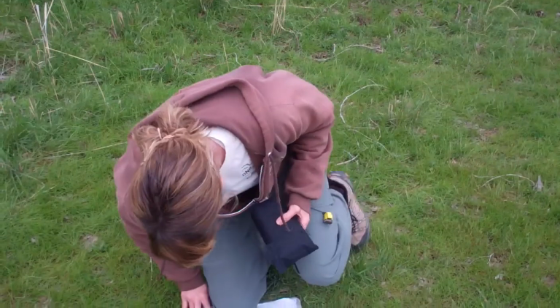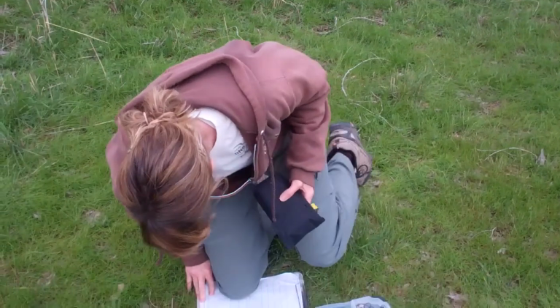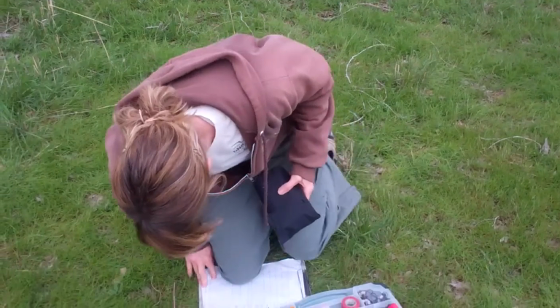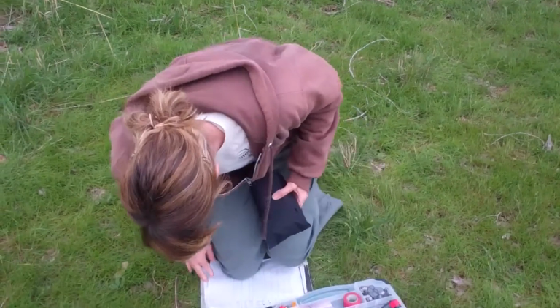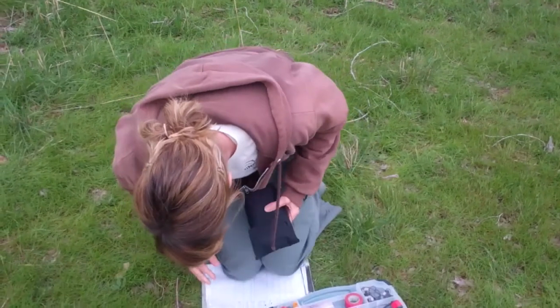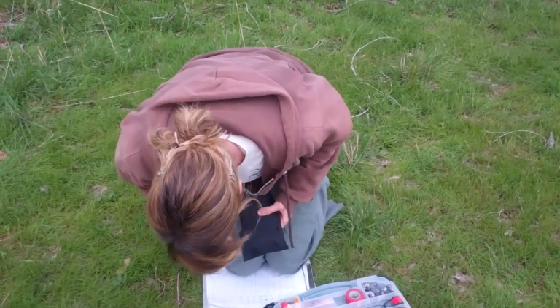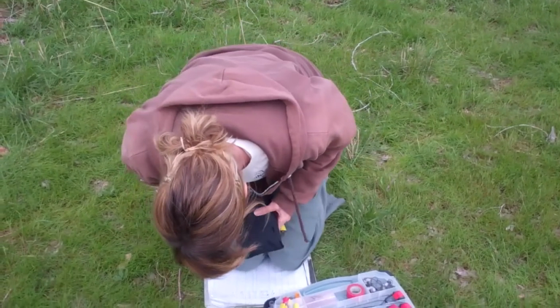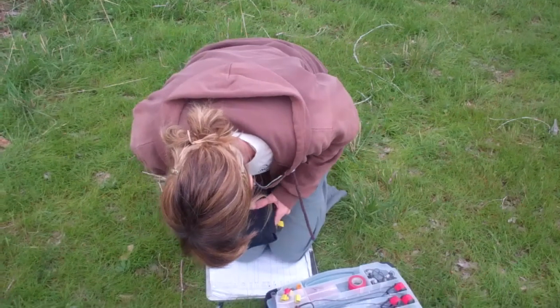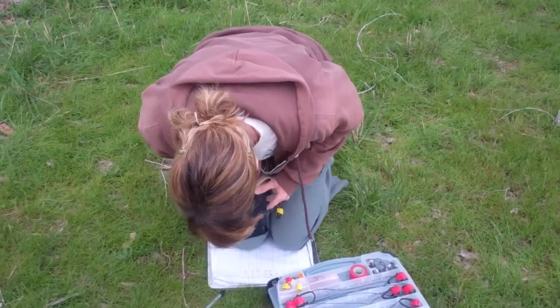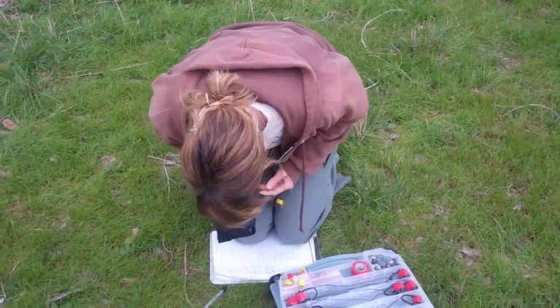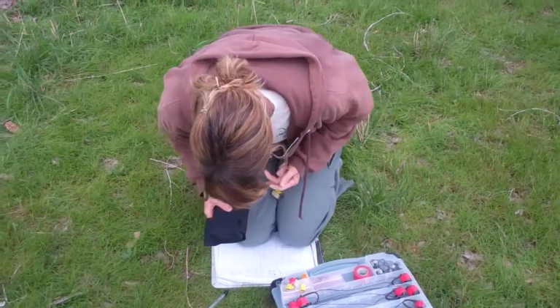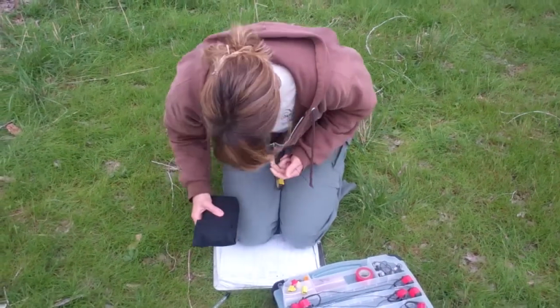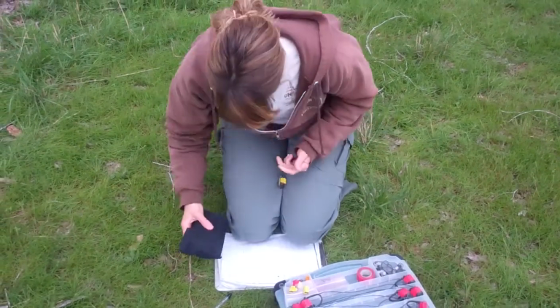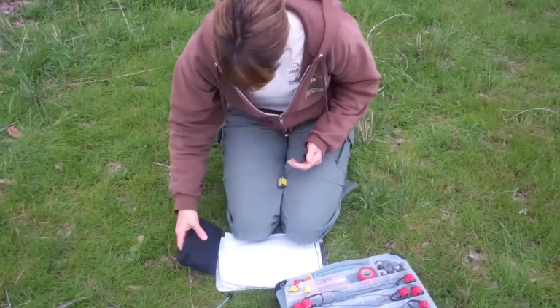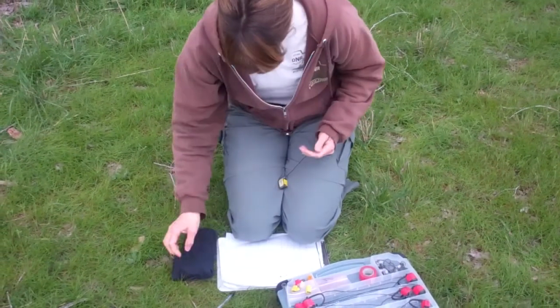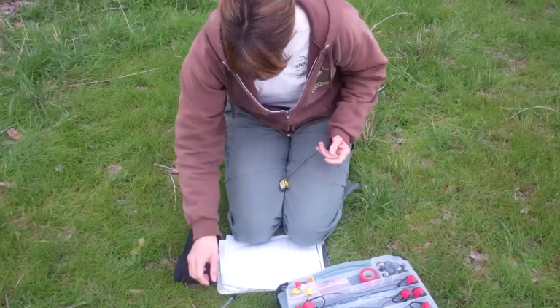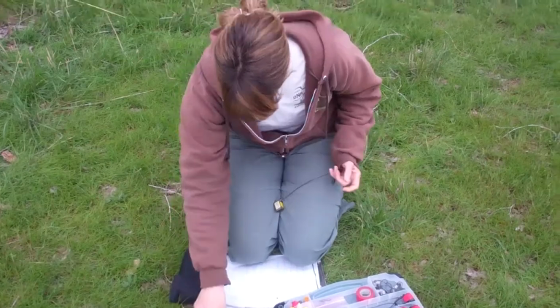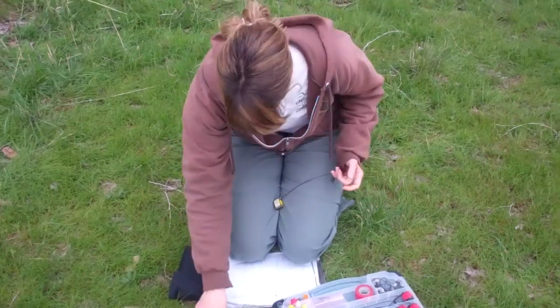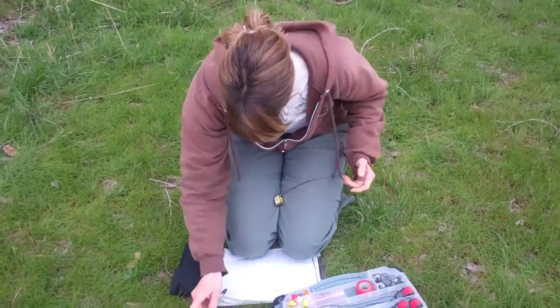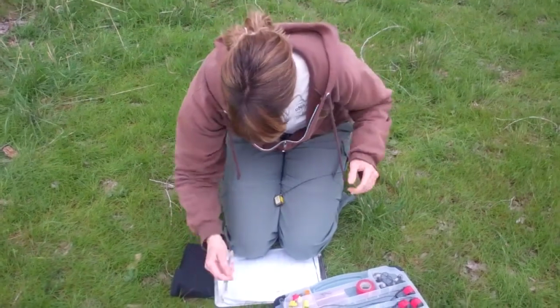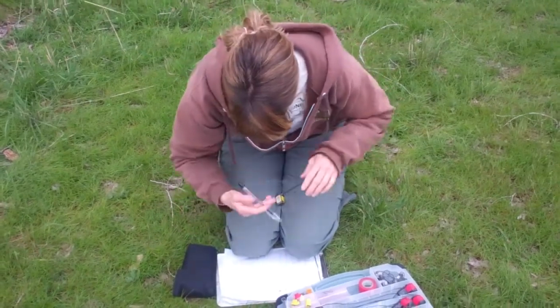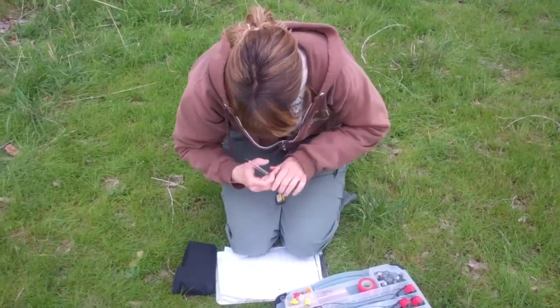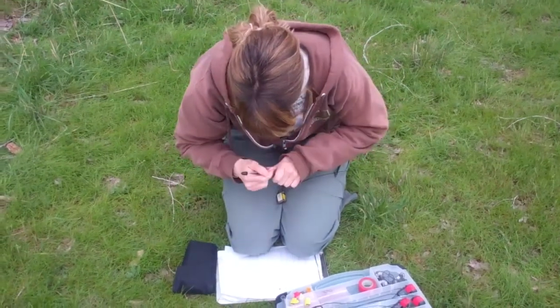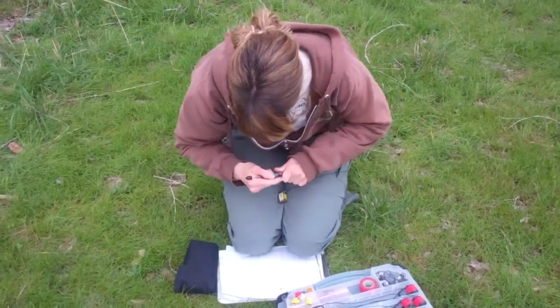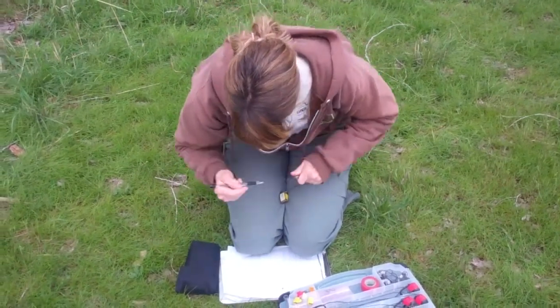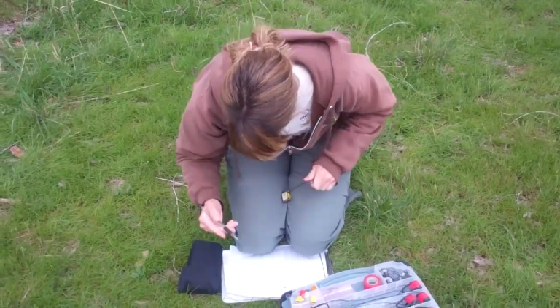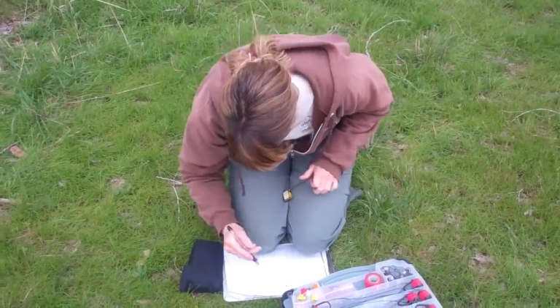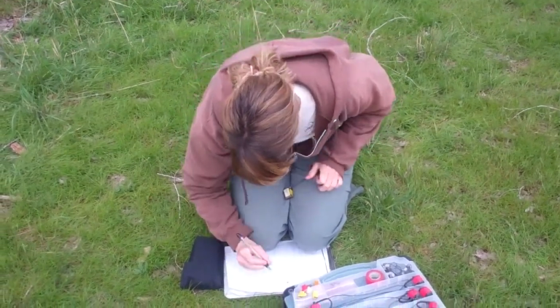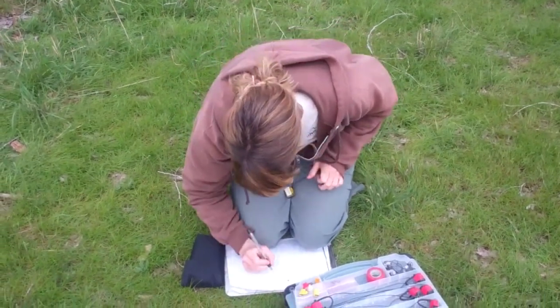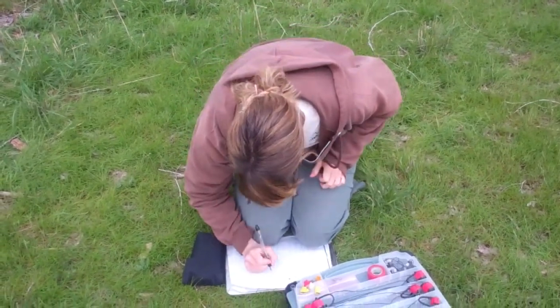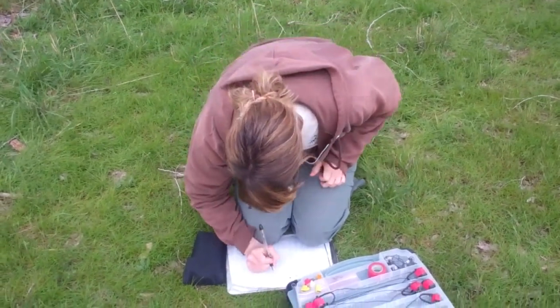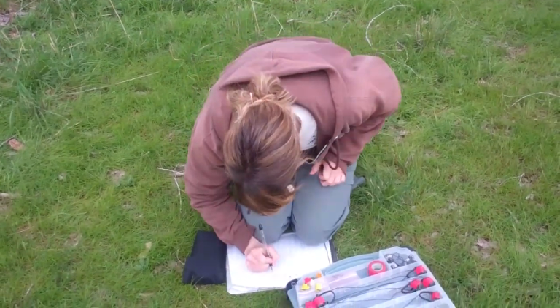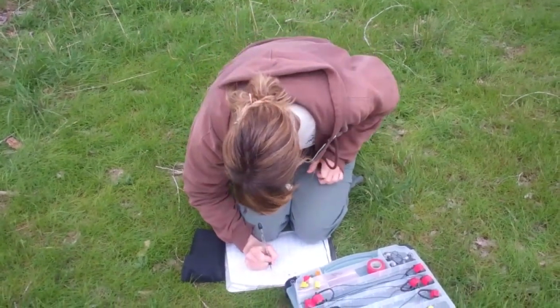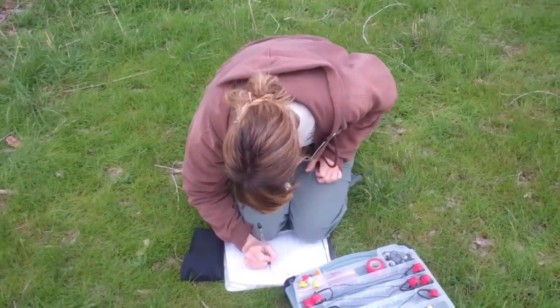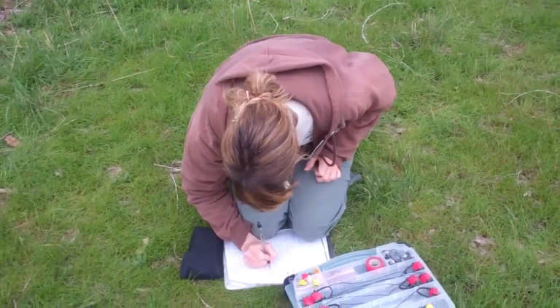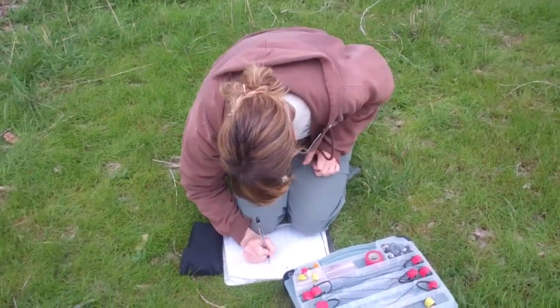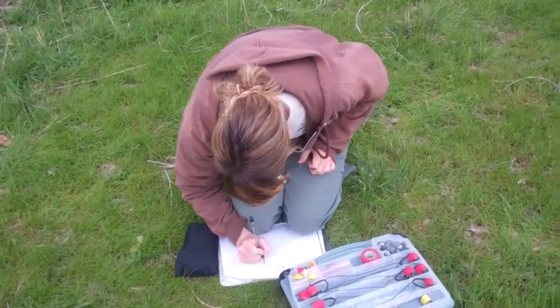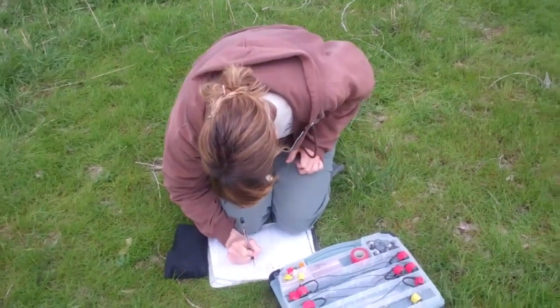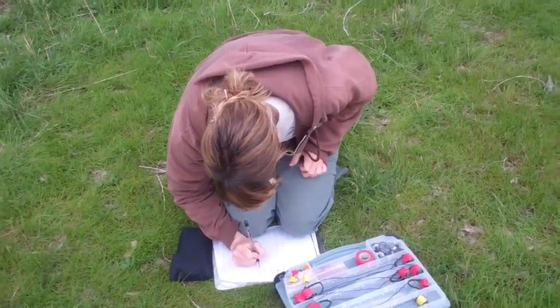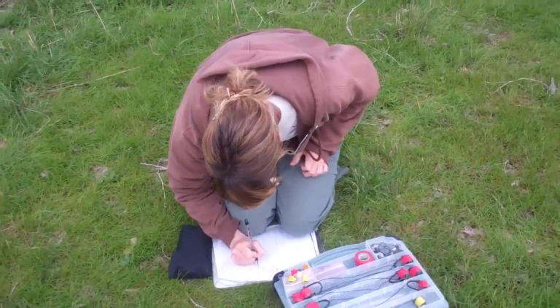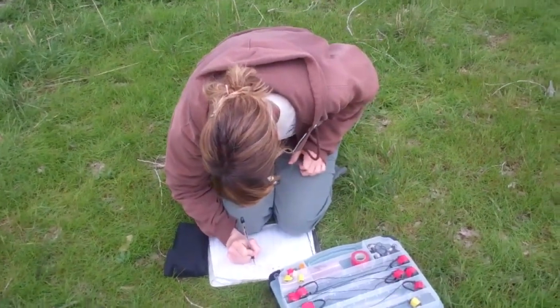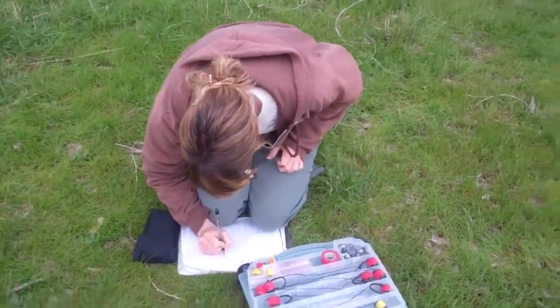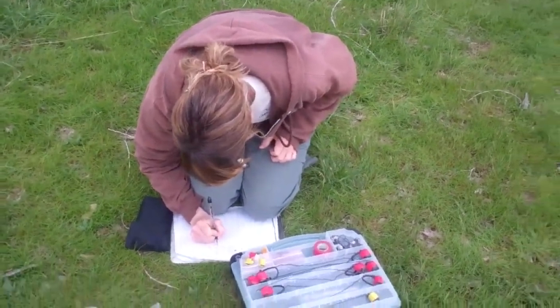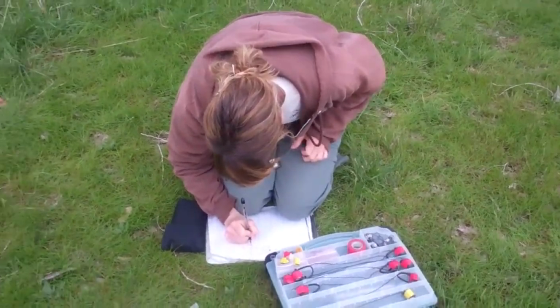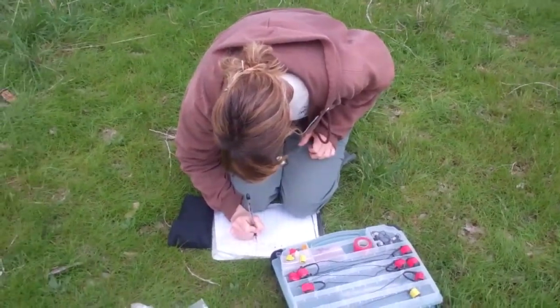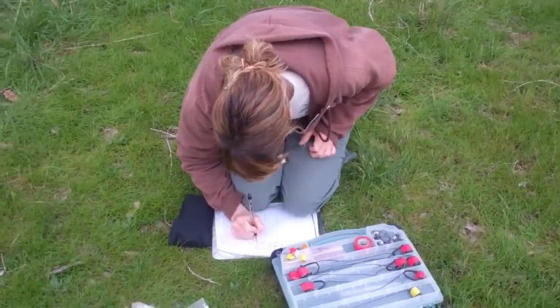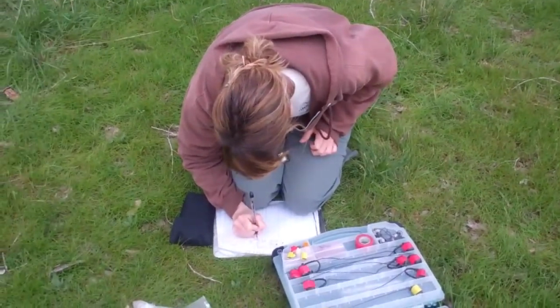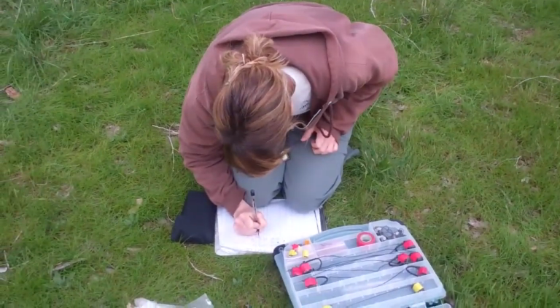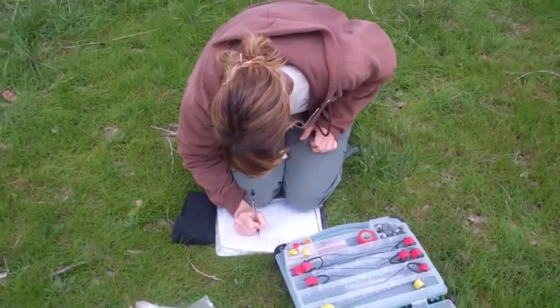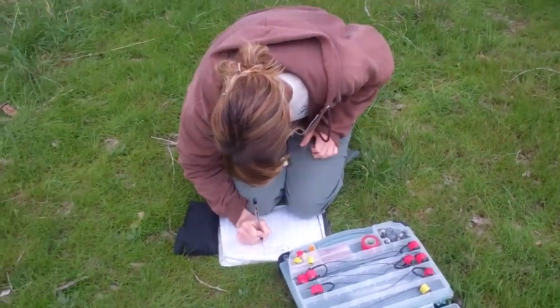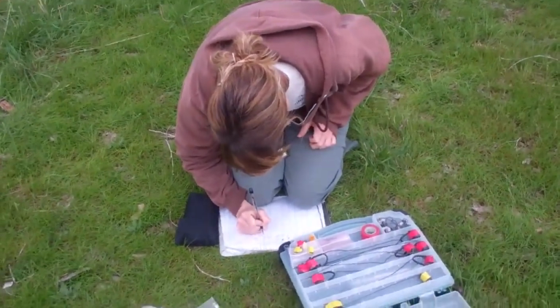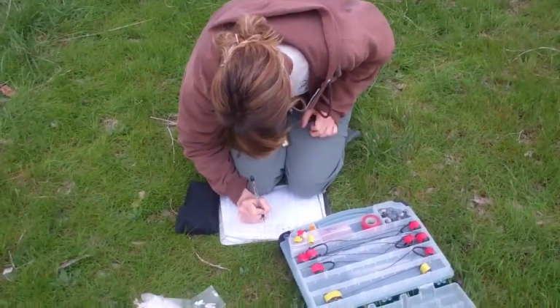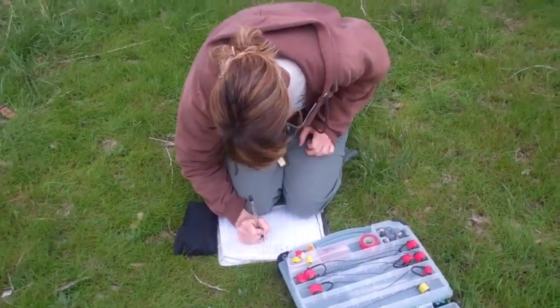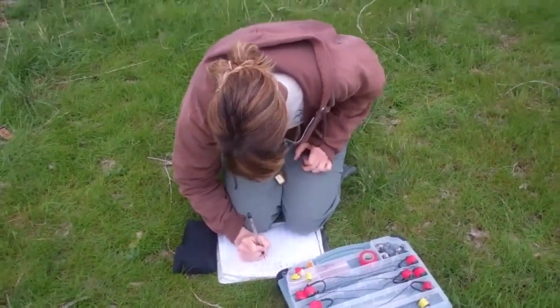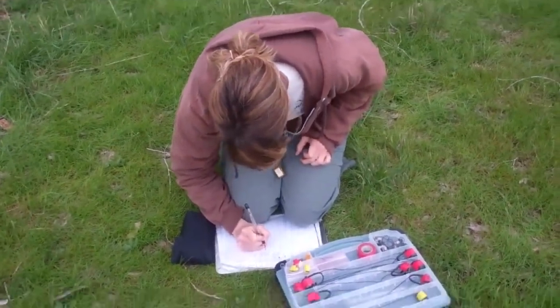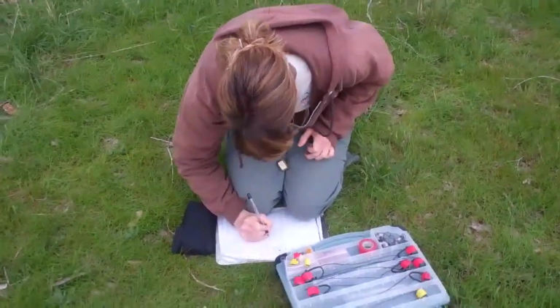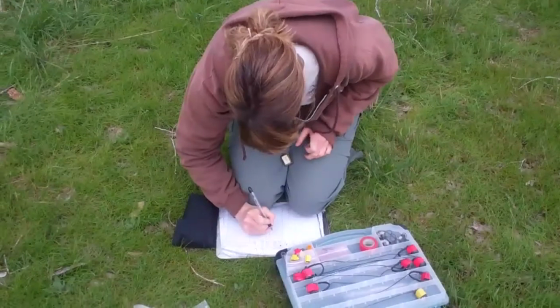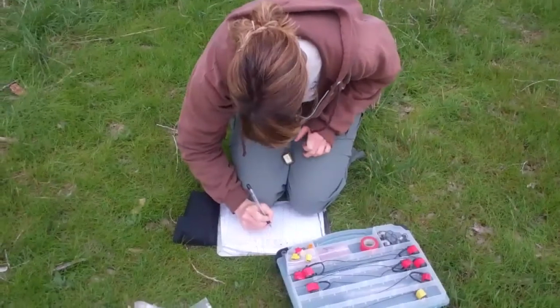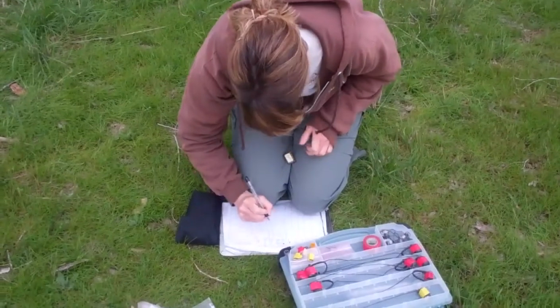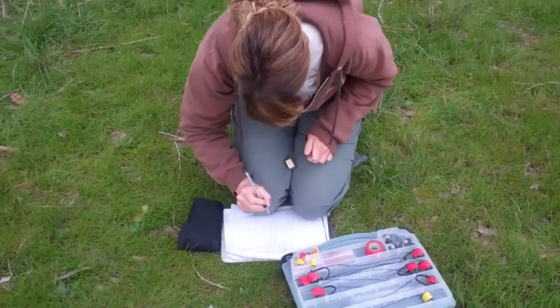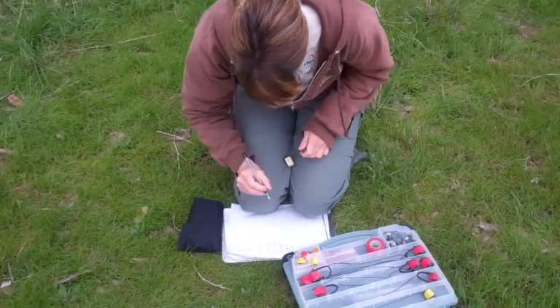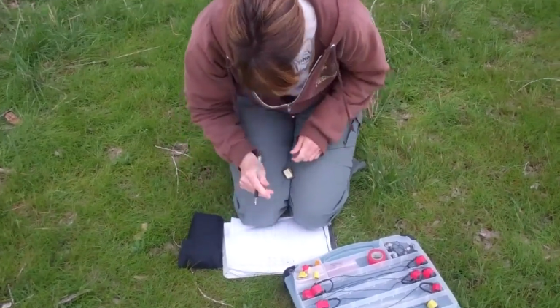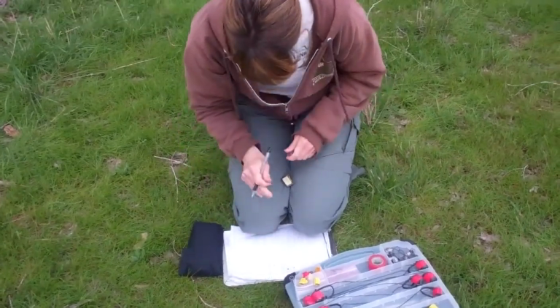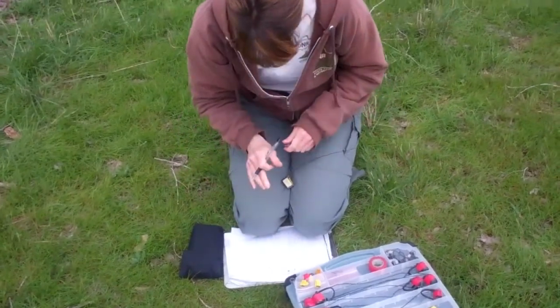Here we are at Antelope Island State Park participating in the greatest work to do — that's the restoration of a species.